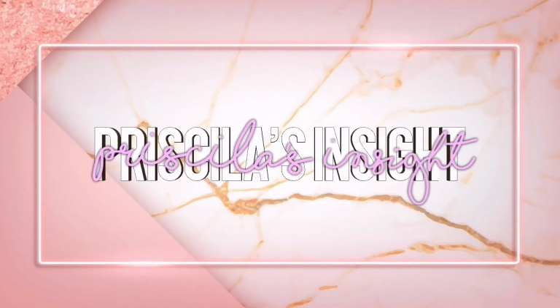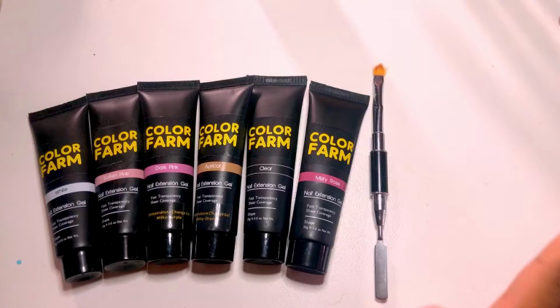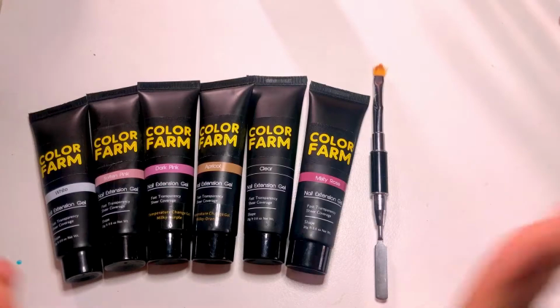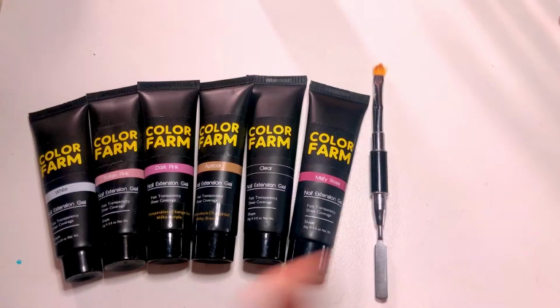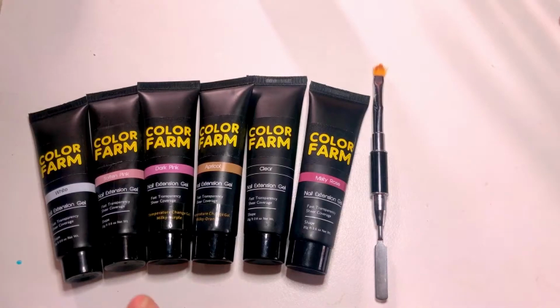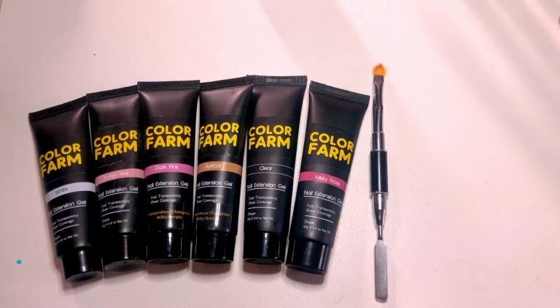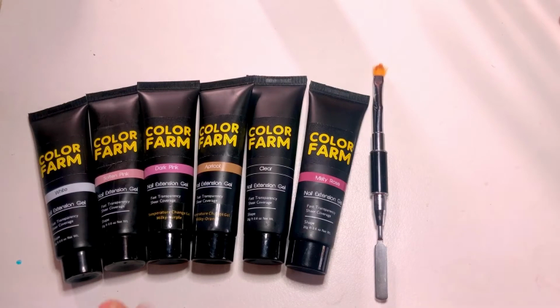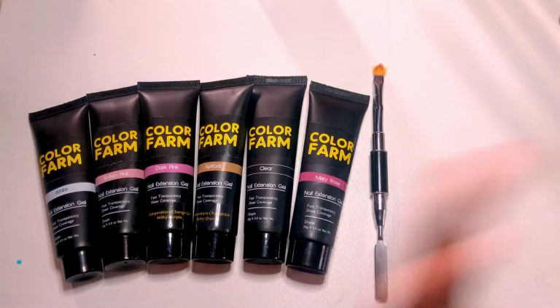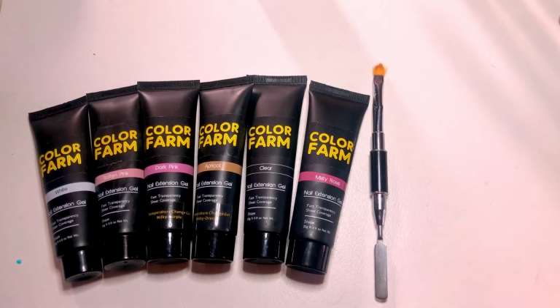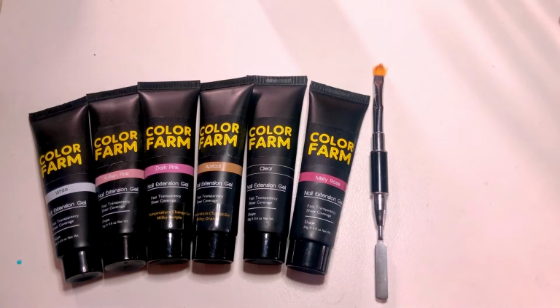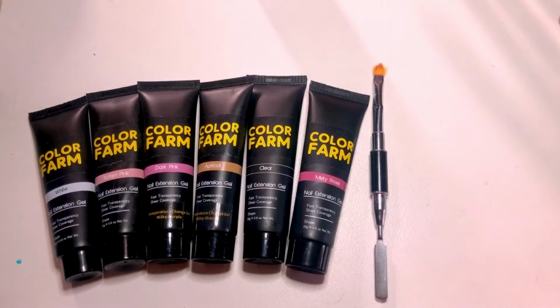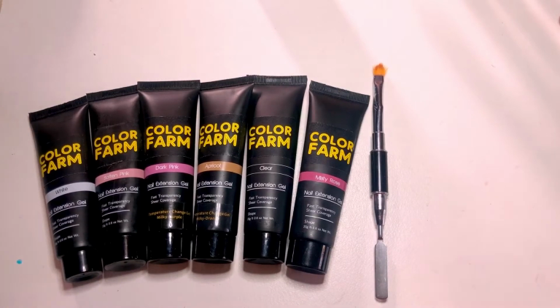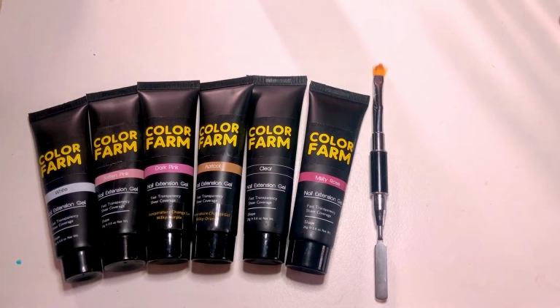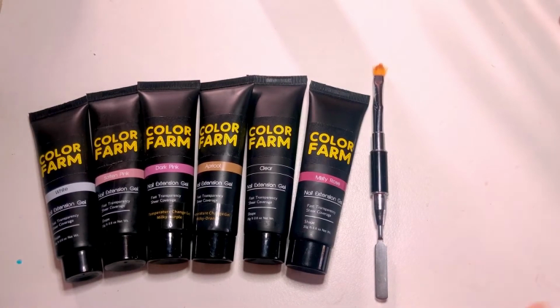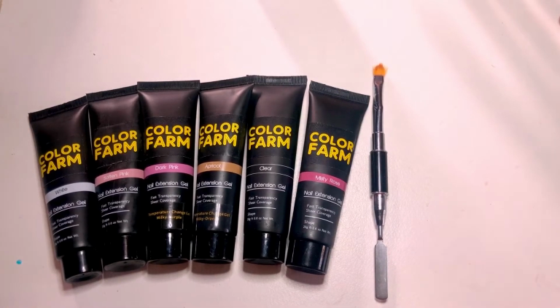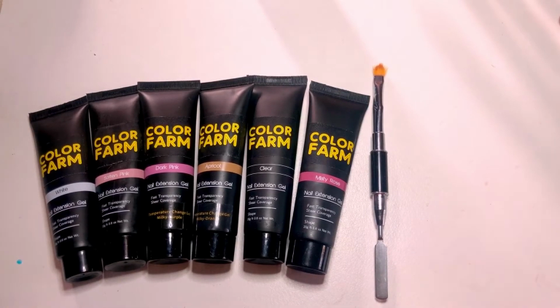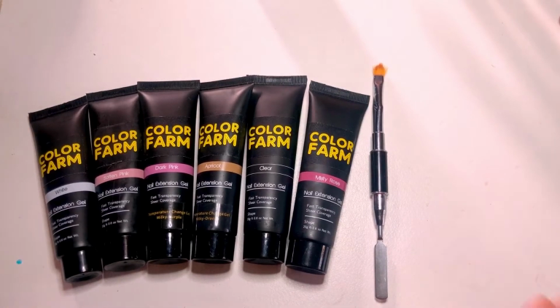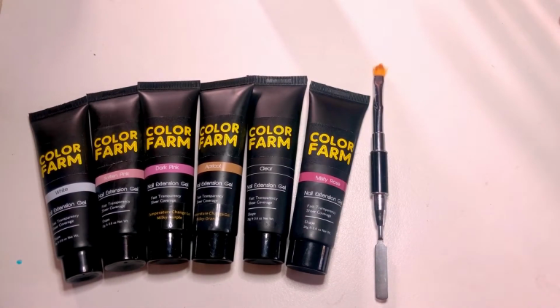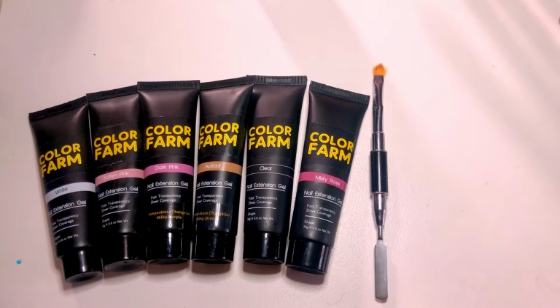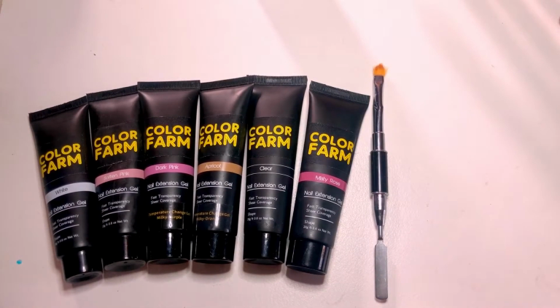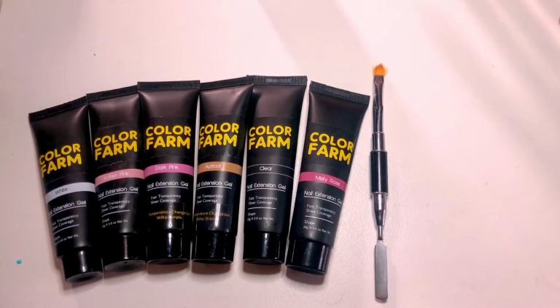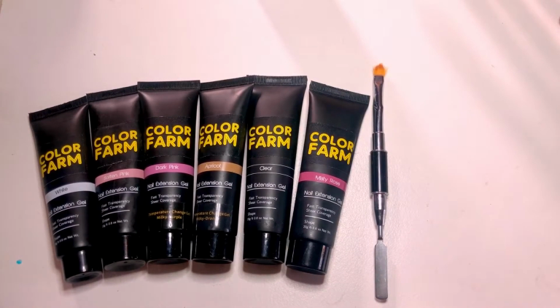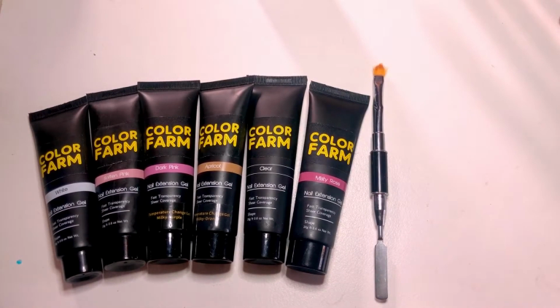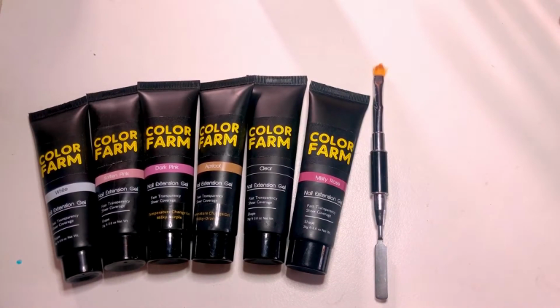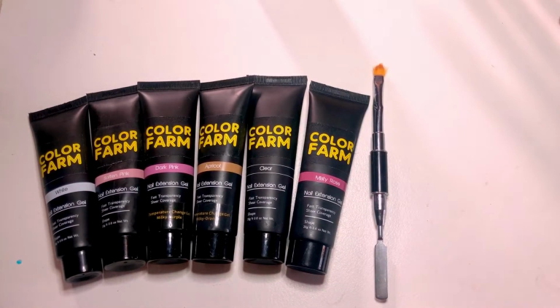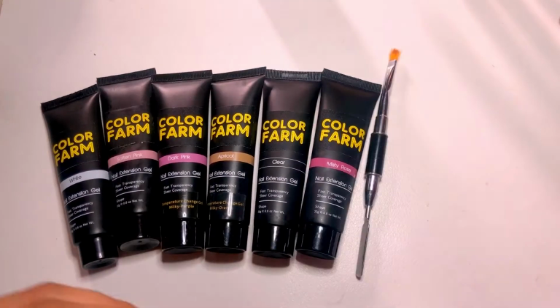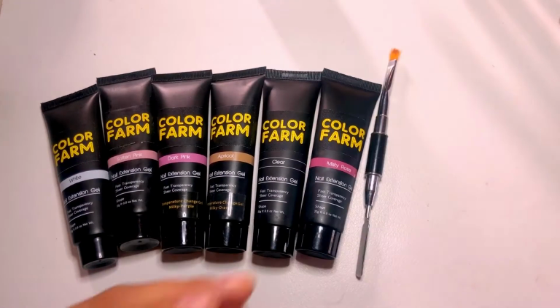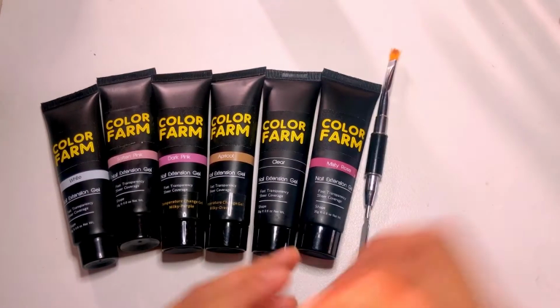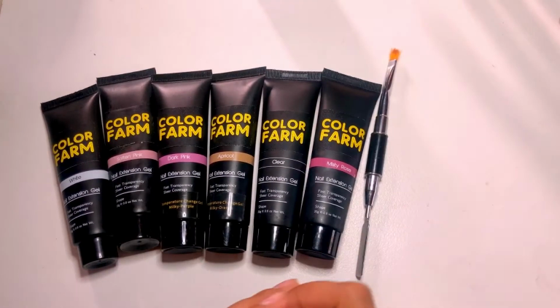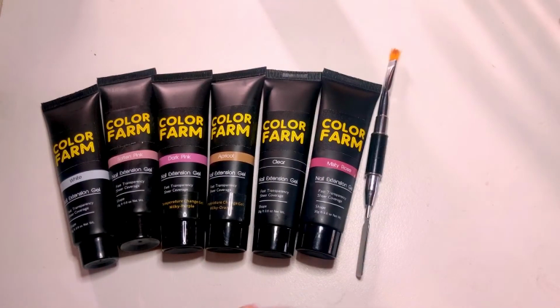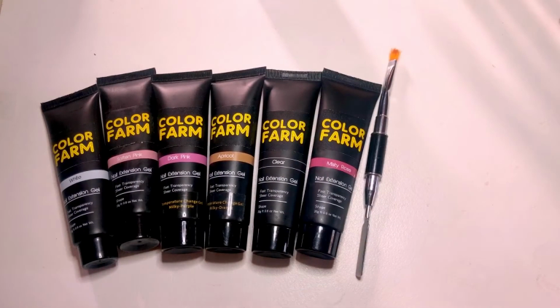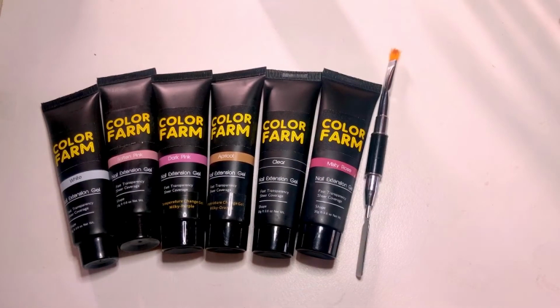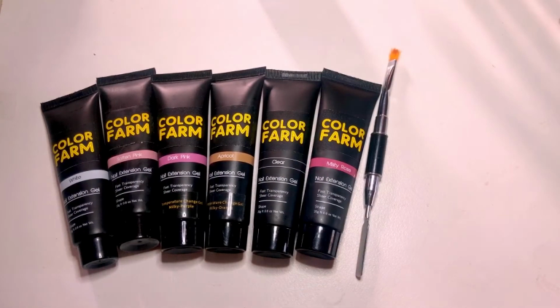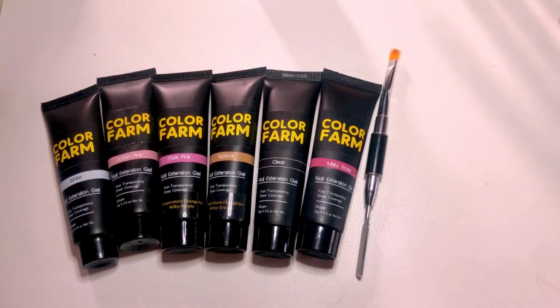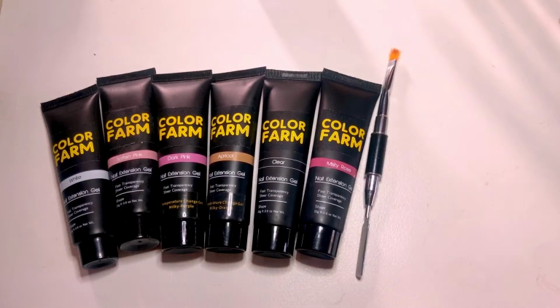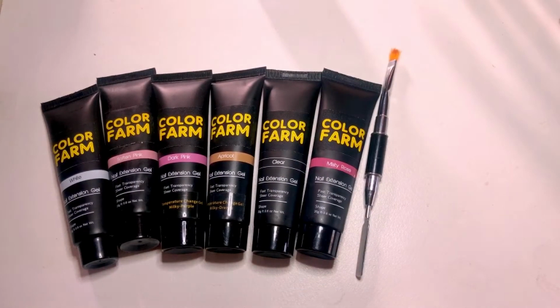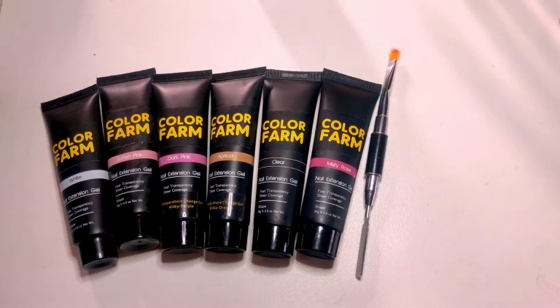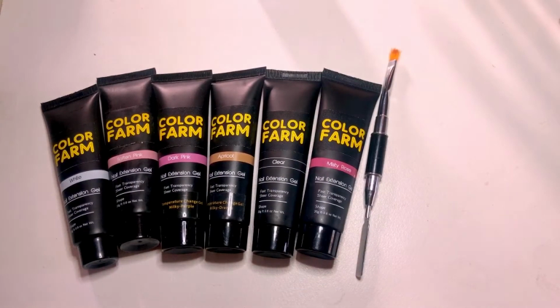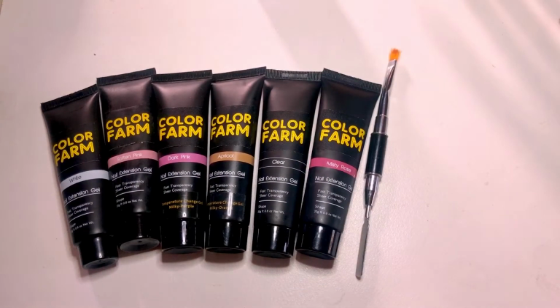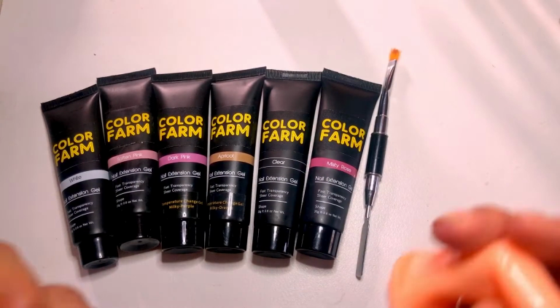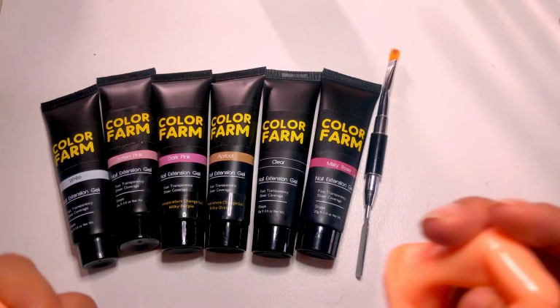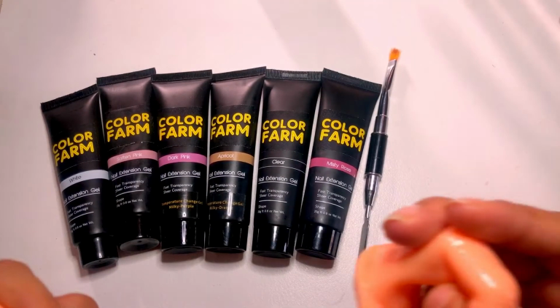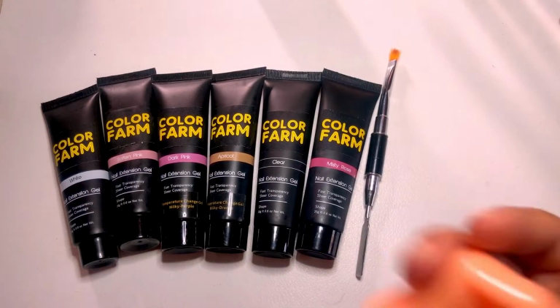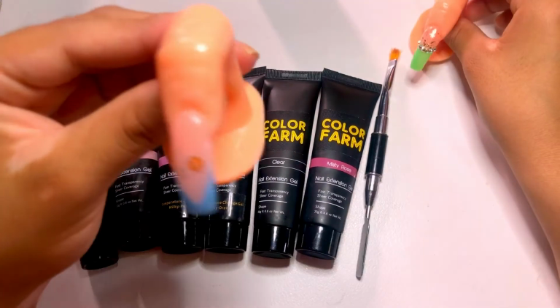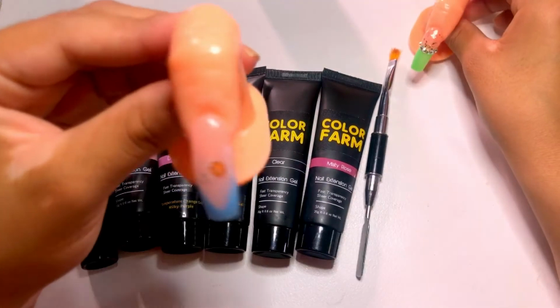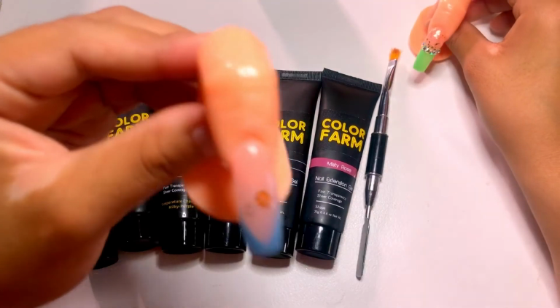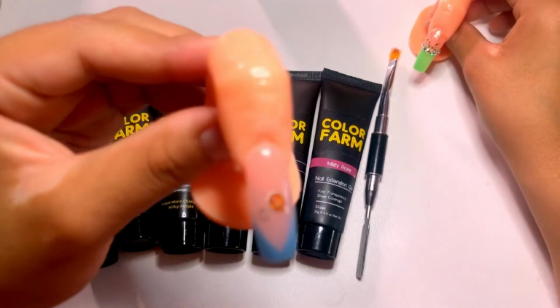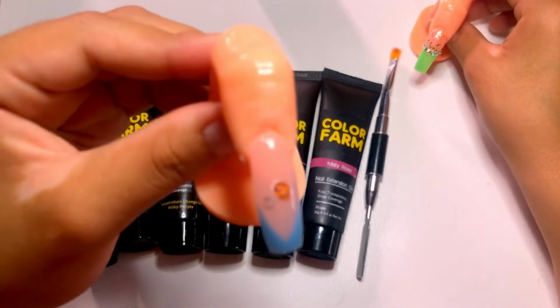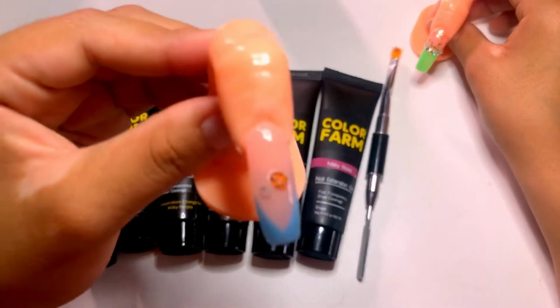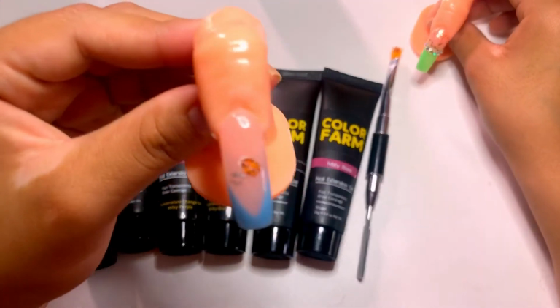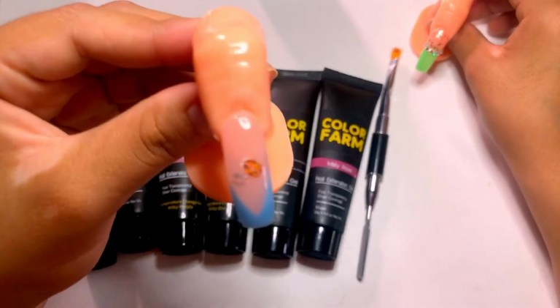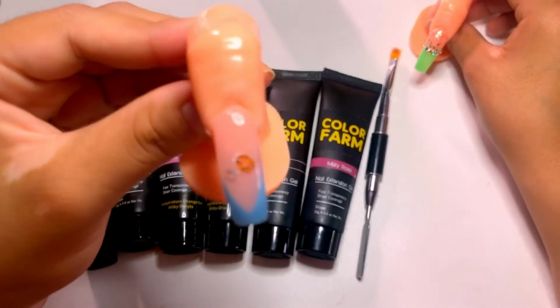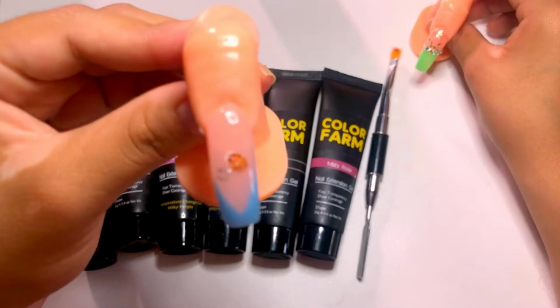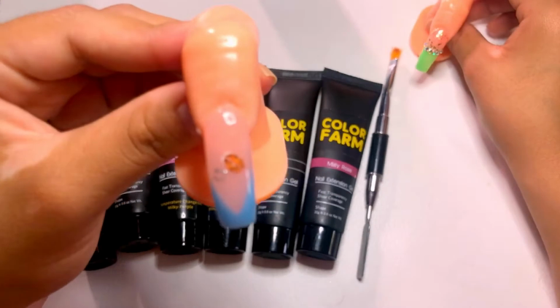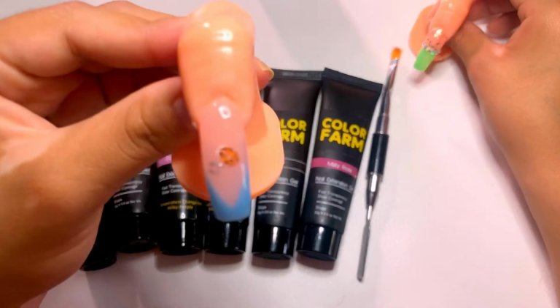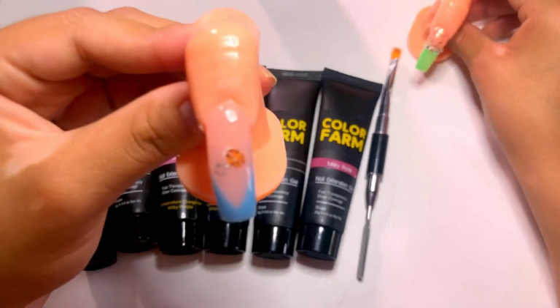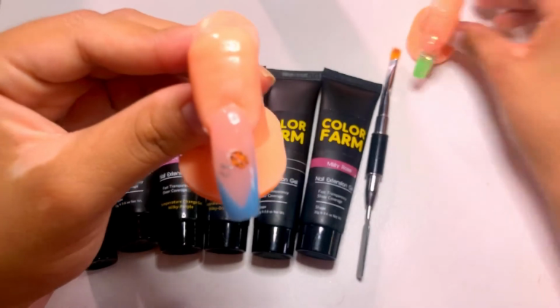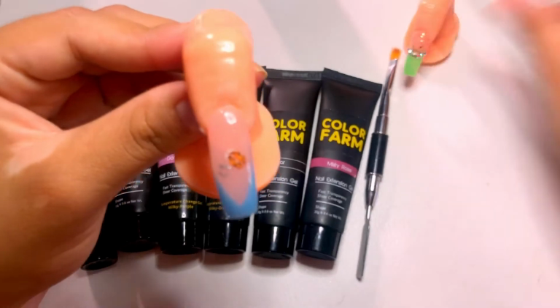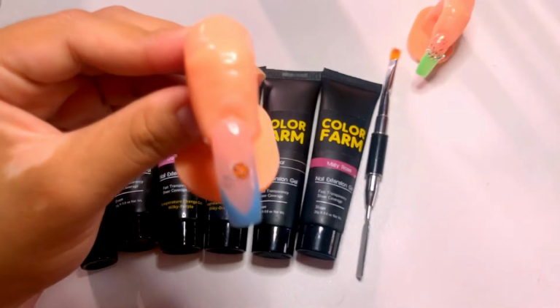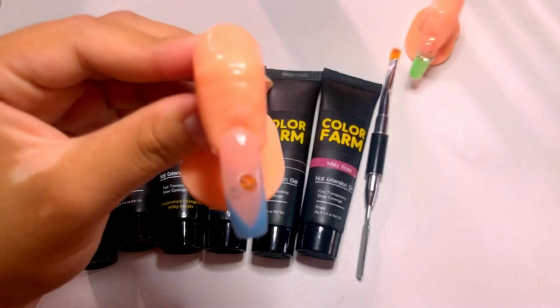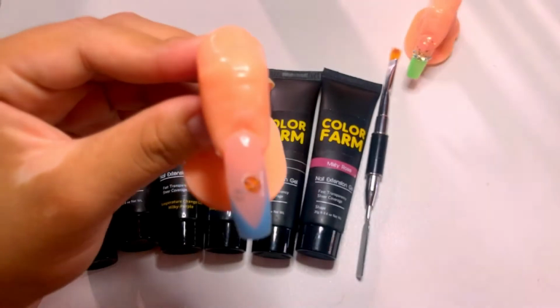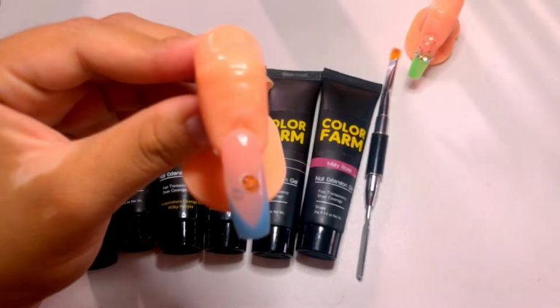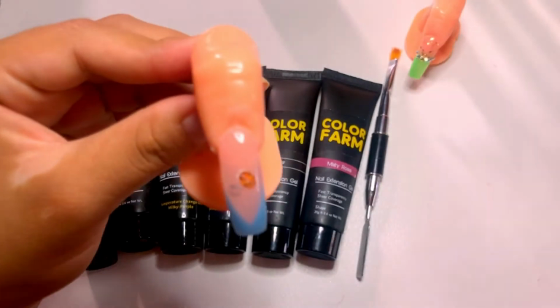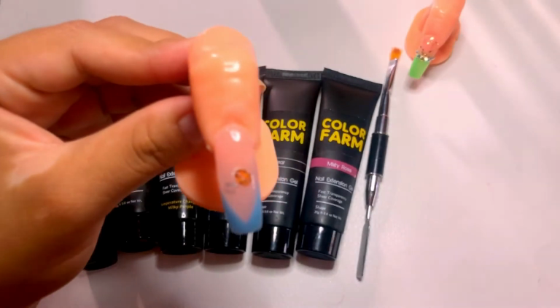Welcome back to my channel. If you're new here, my name is Priscilla. Today we're going to be doing the French V-tip — this is the French tip, the French V-tip.